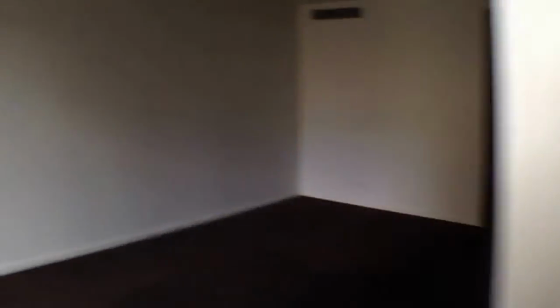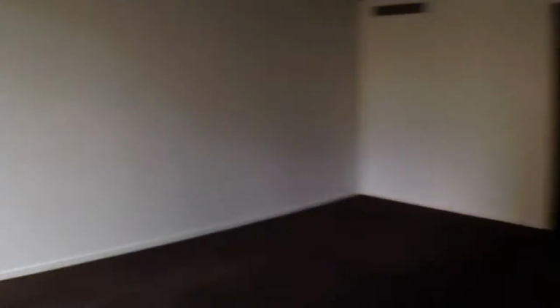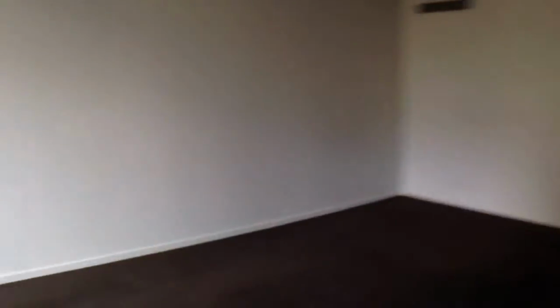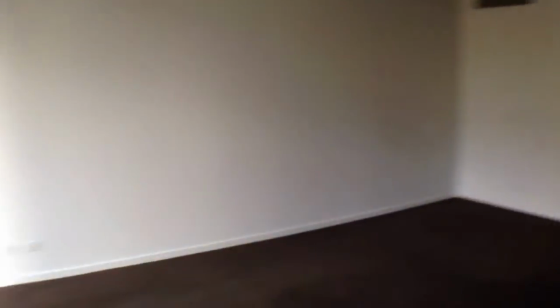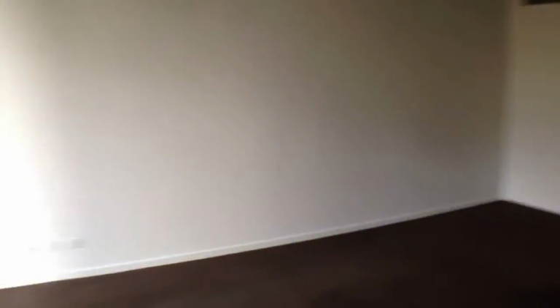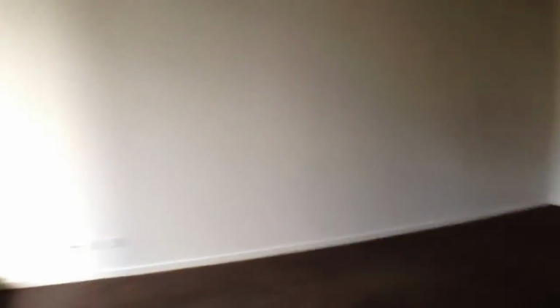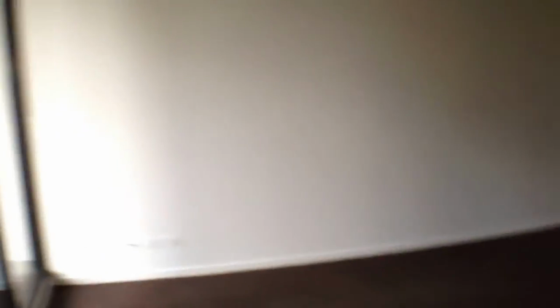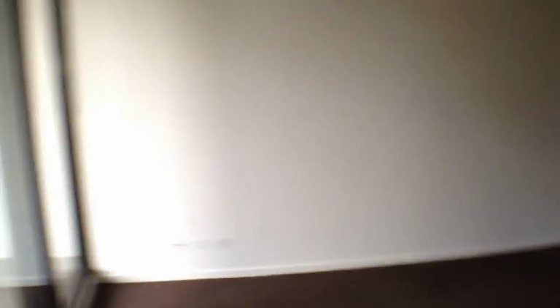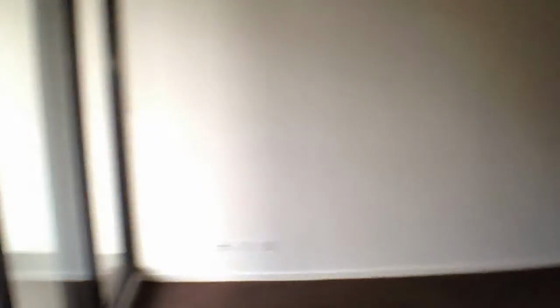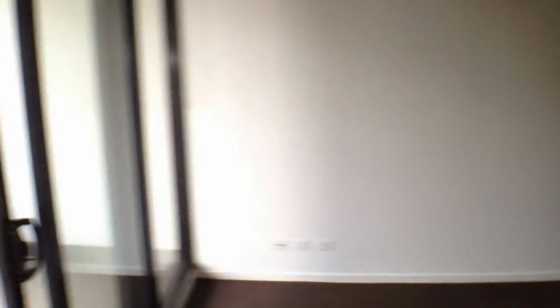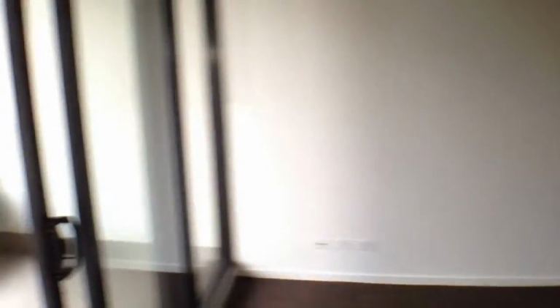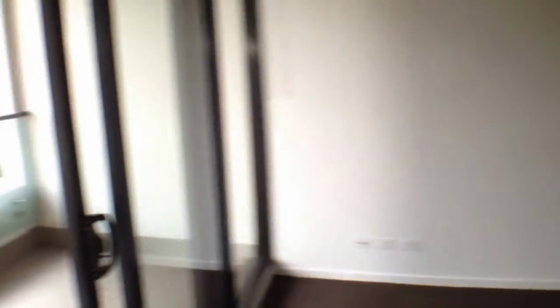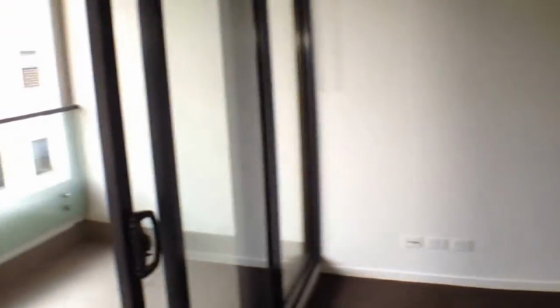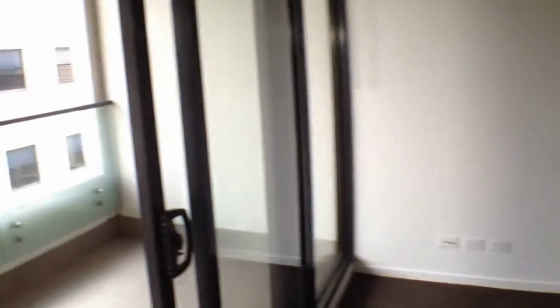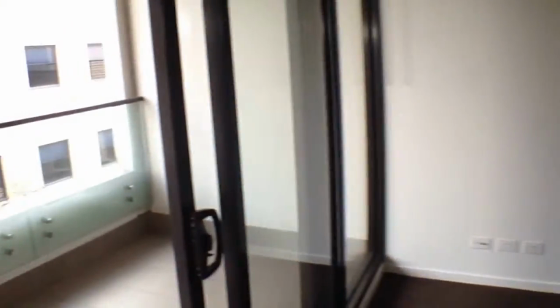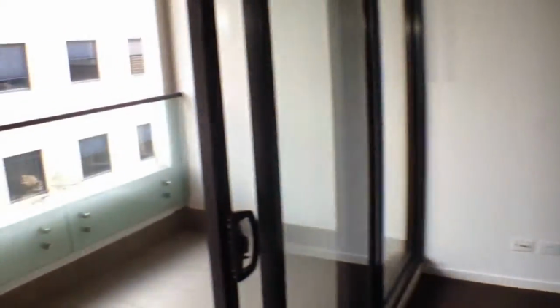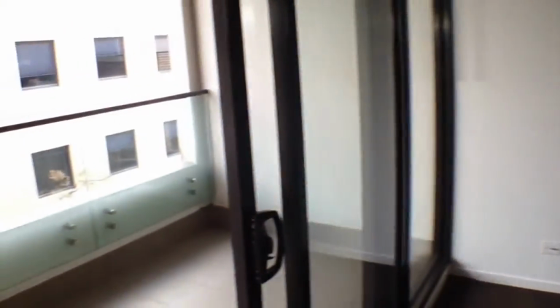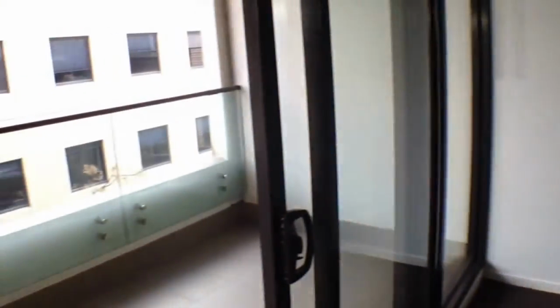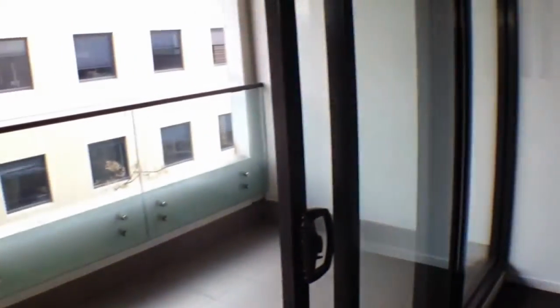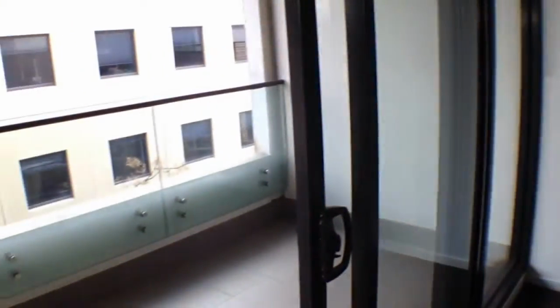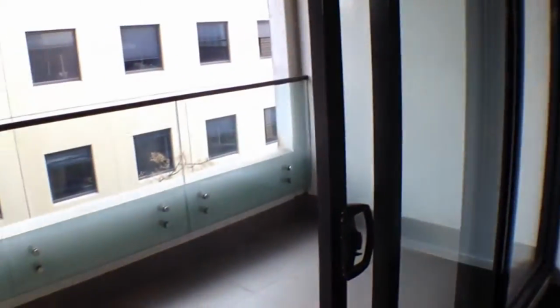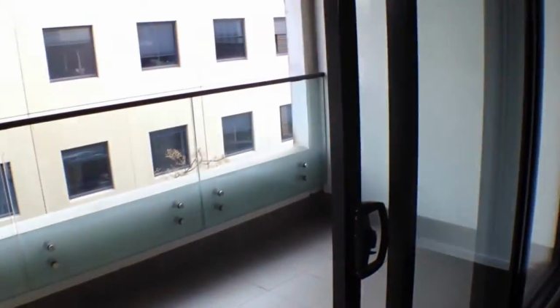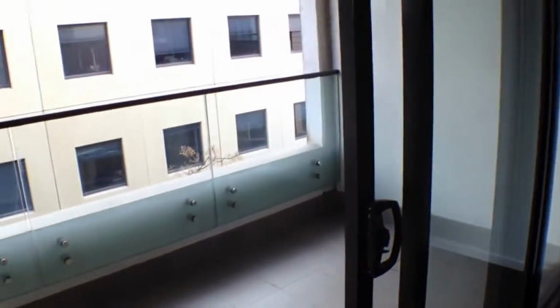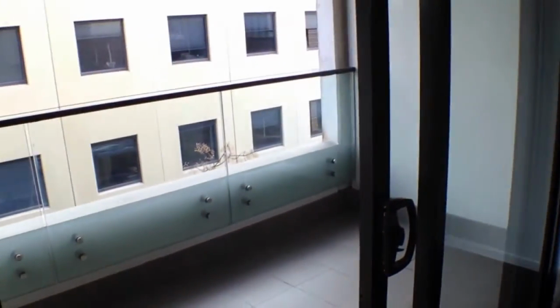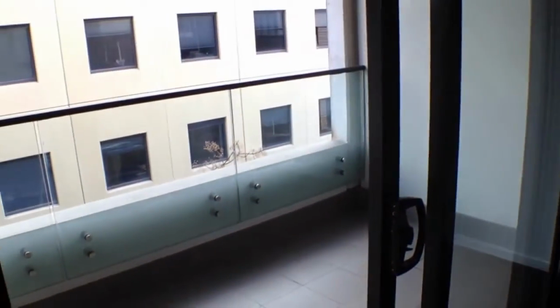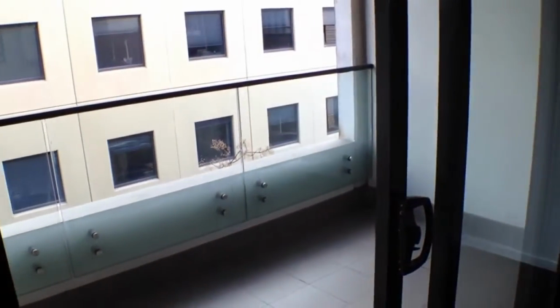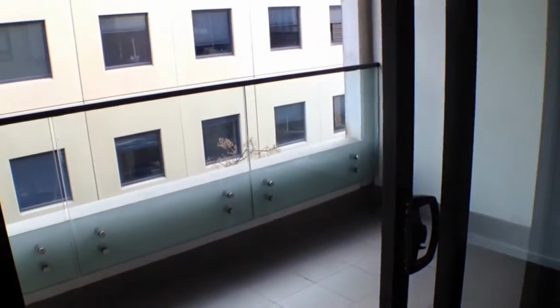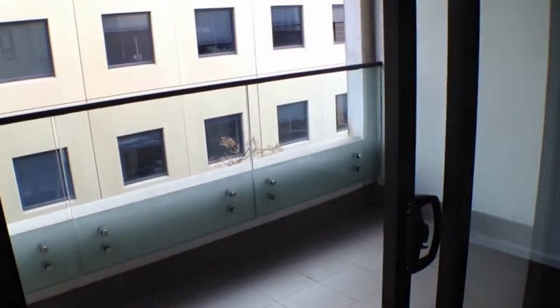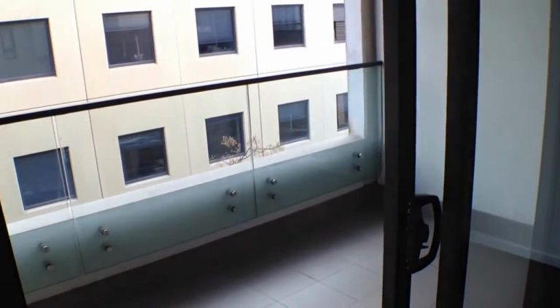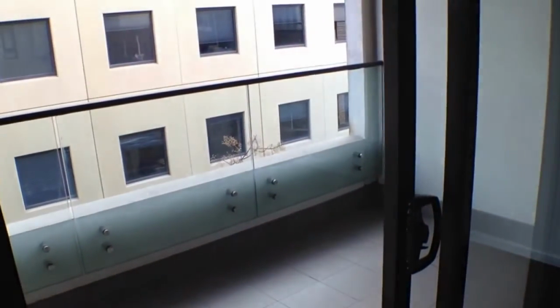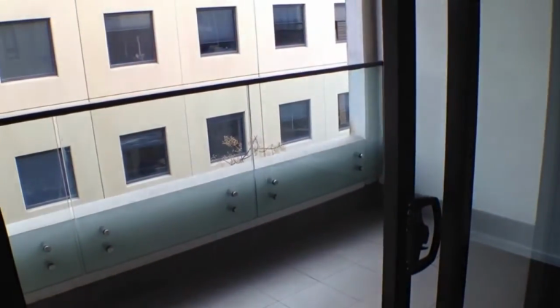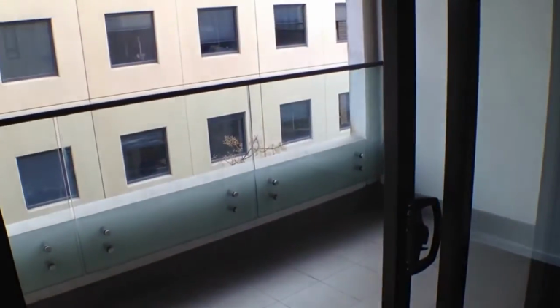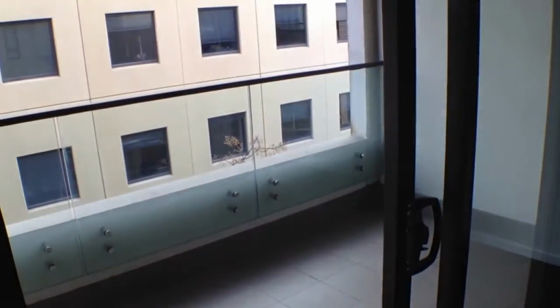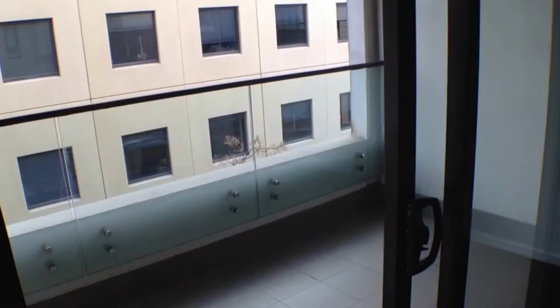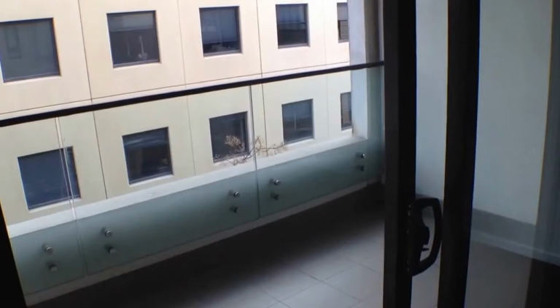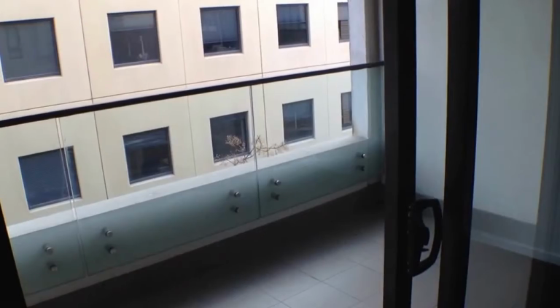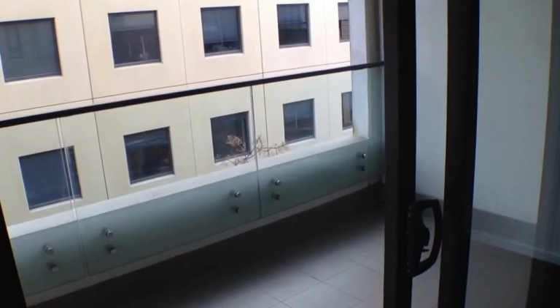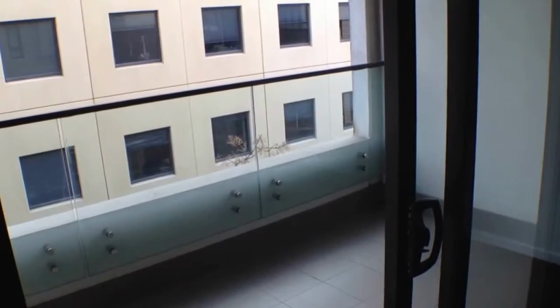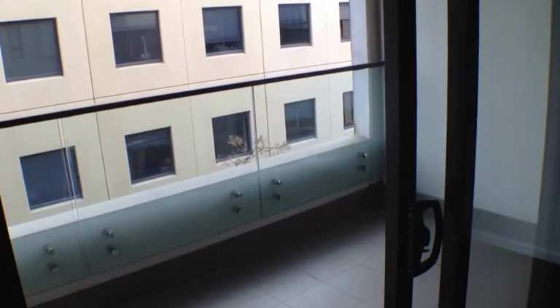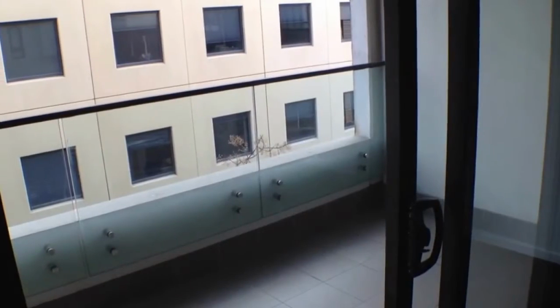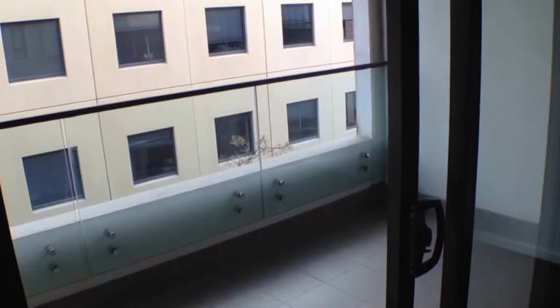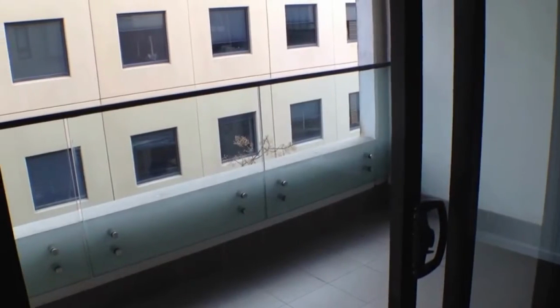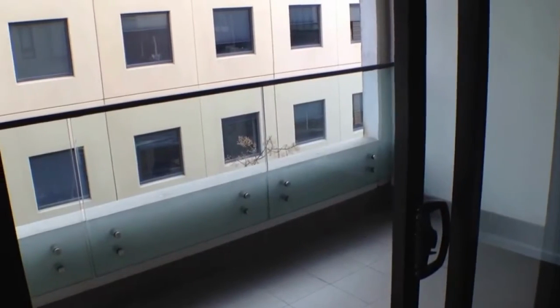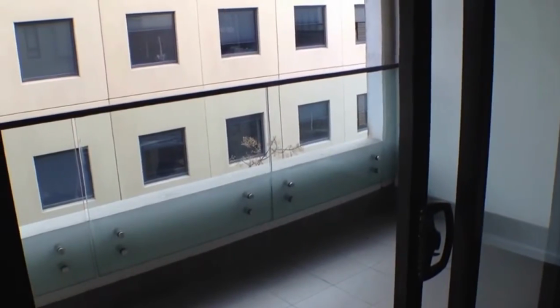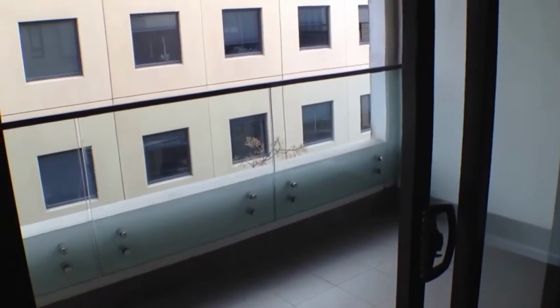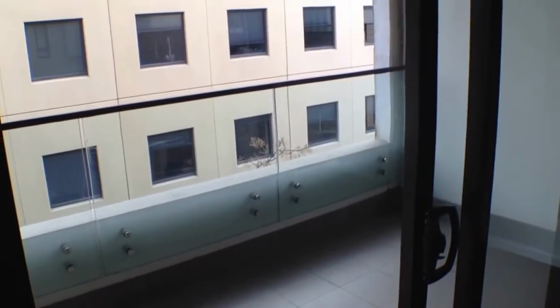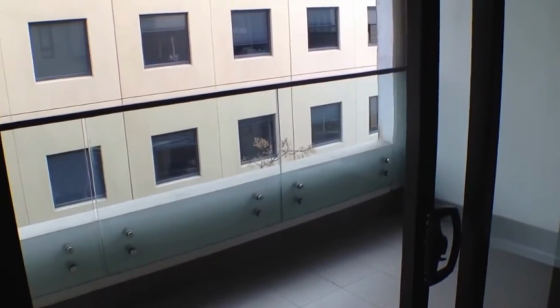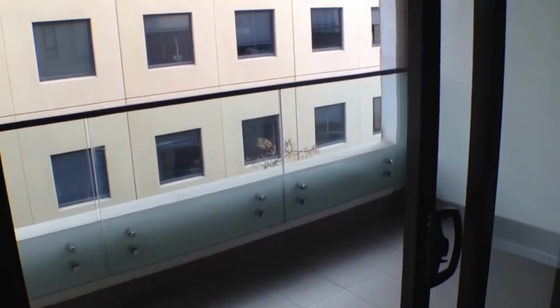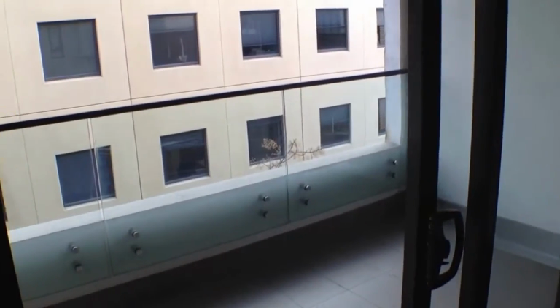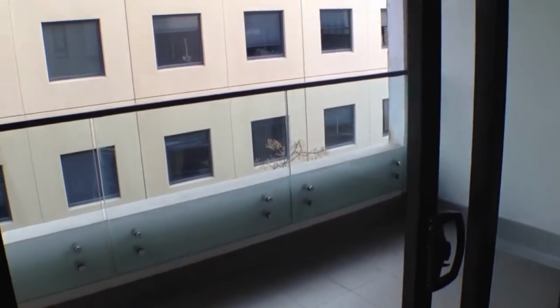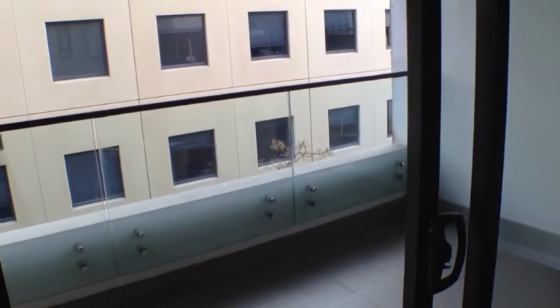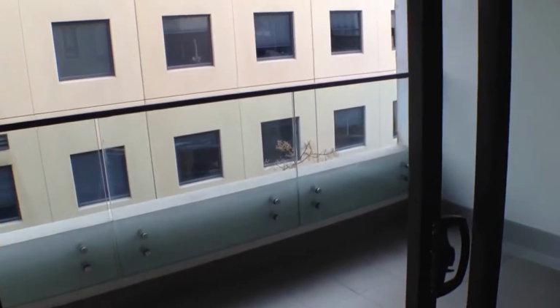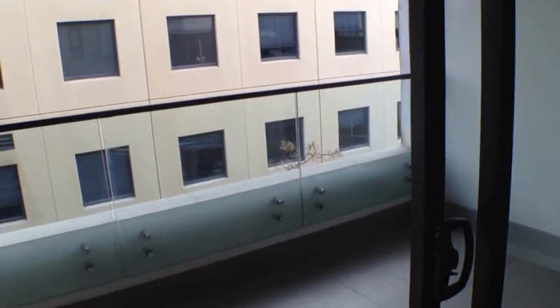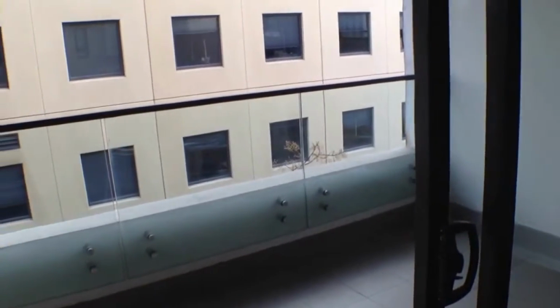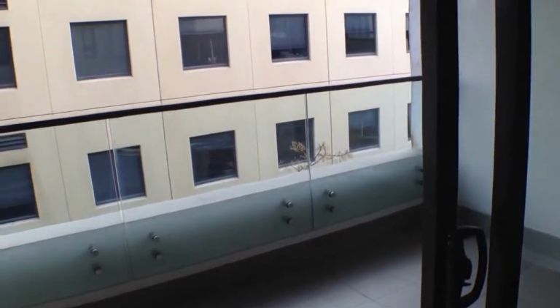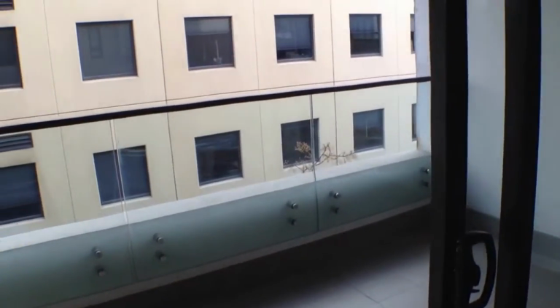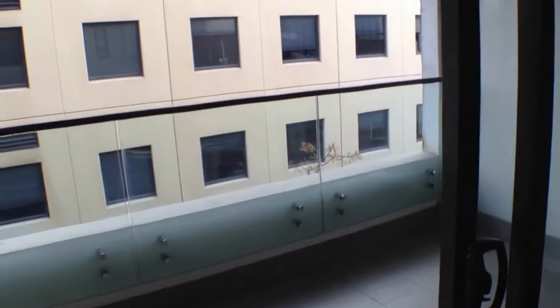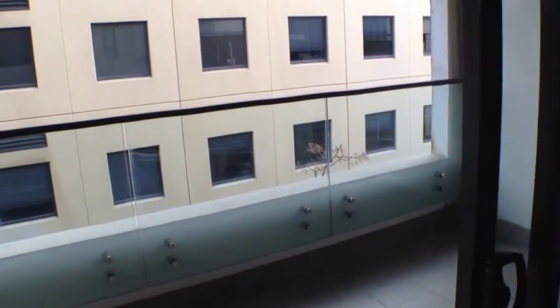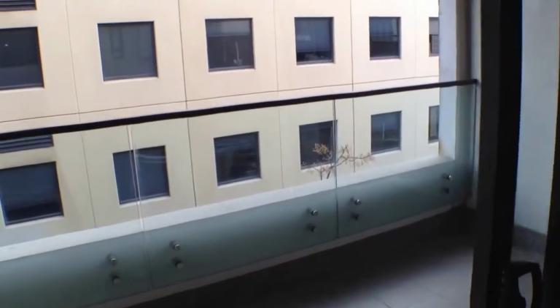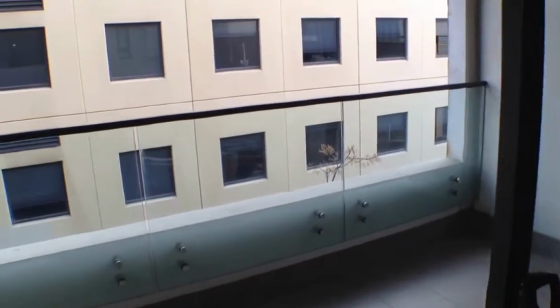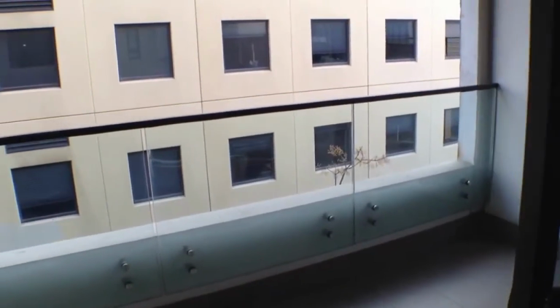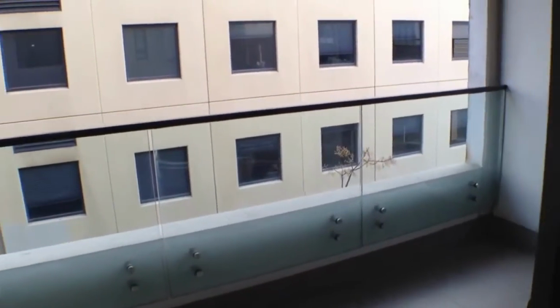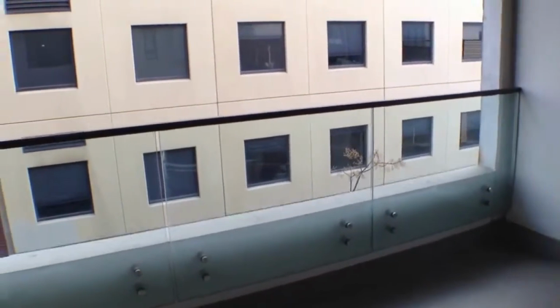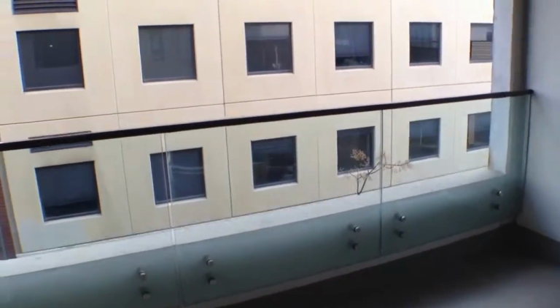Moving out now onto the balcony space. As we can see this is a good sized little balcony. Plenty of room for a barbecue and outdoor setting.